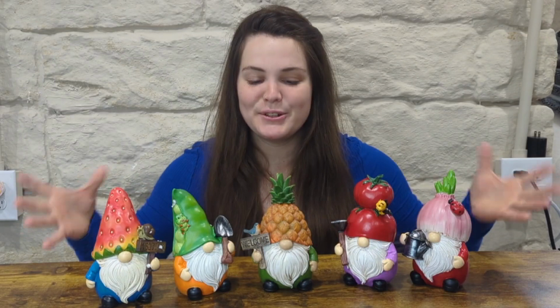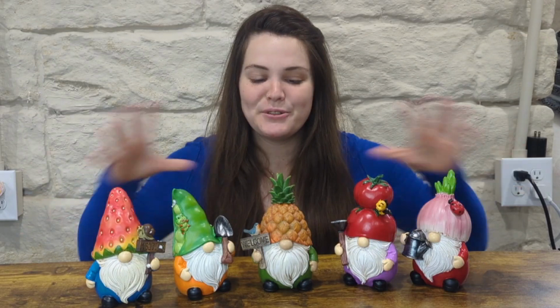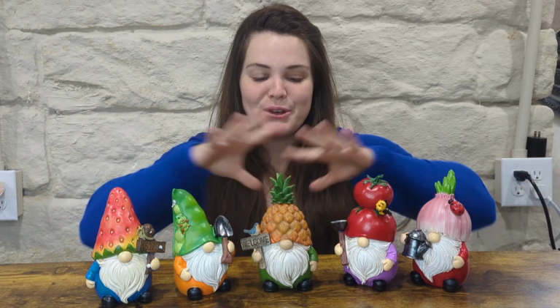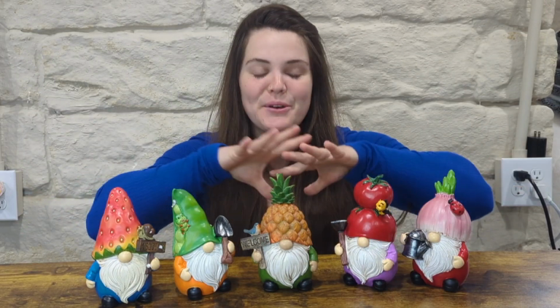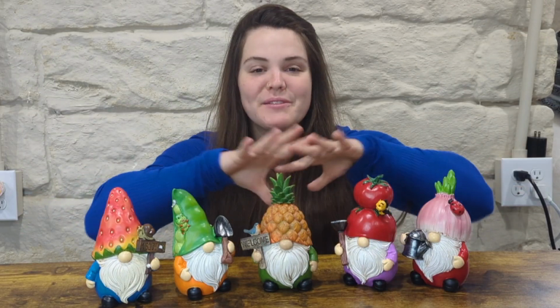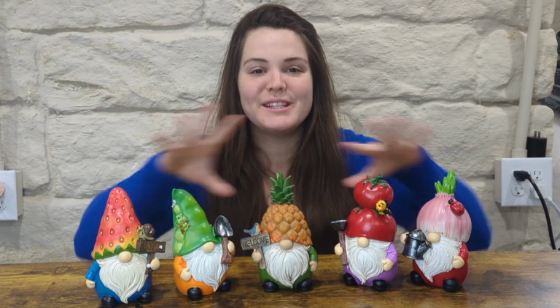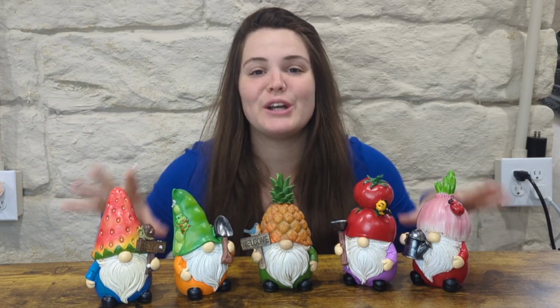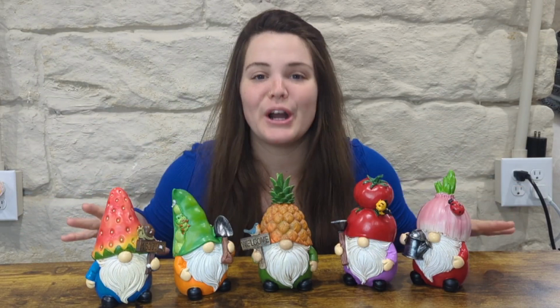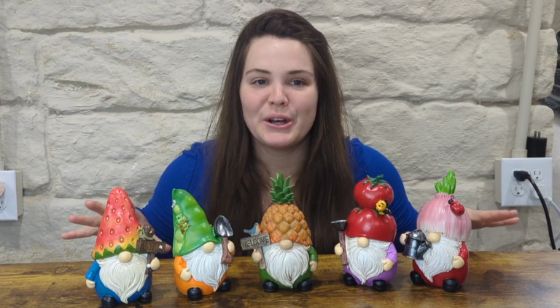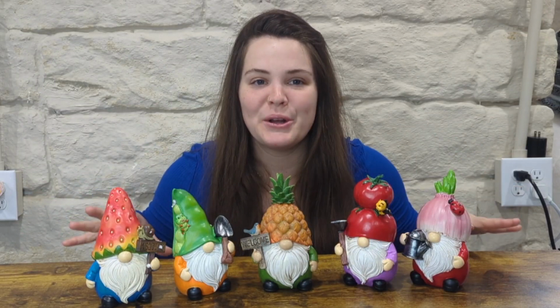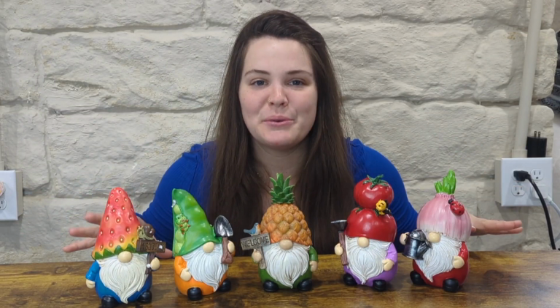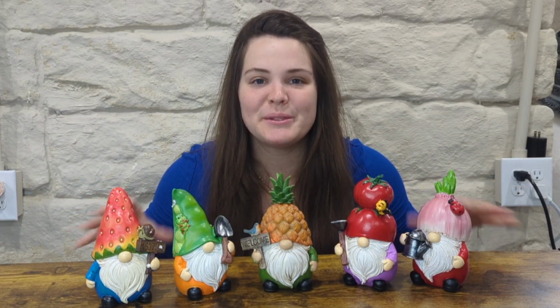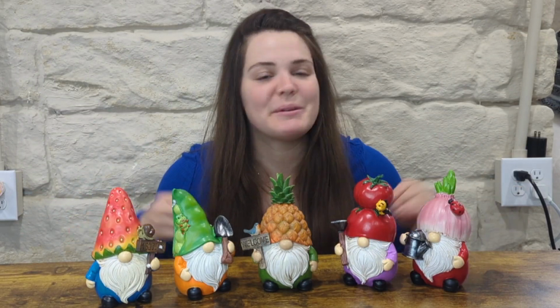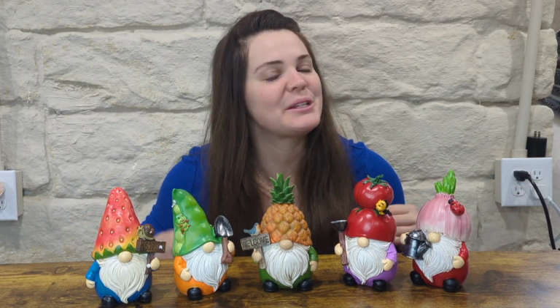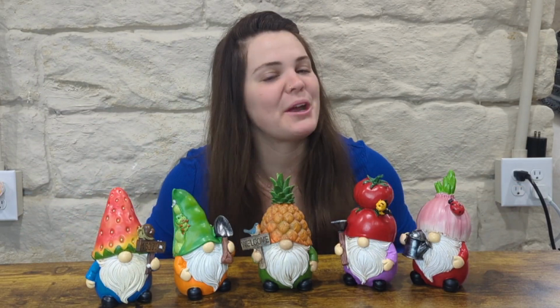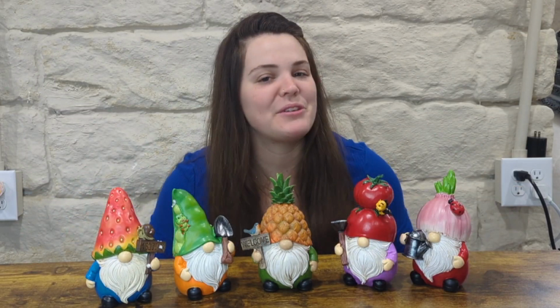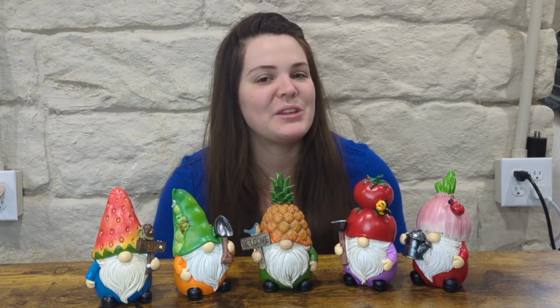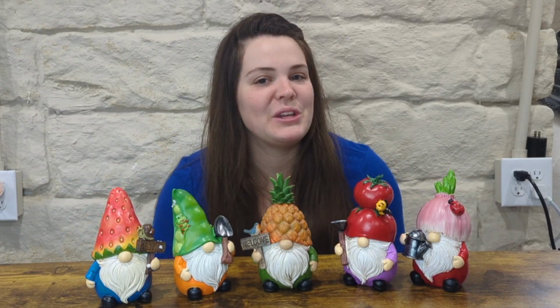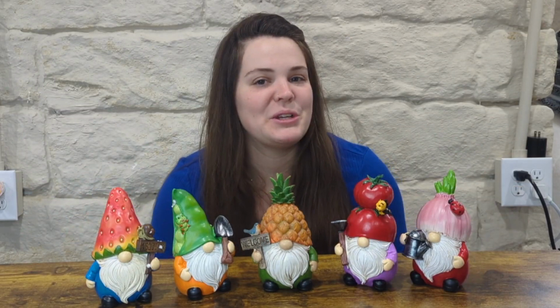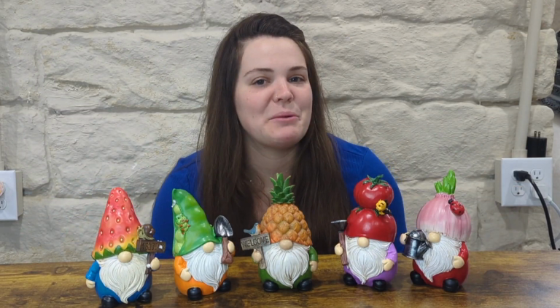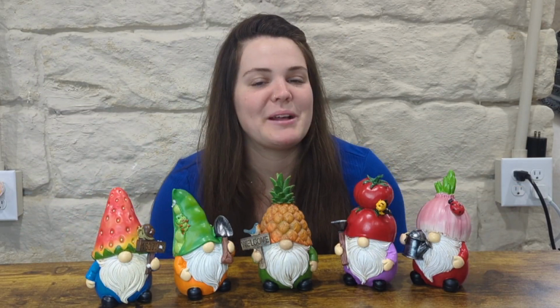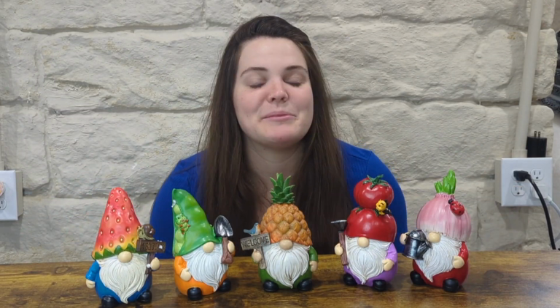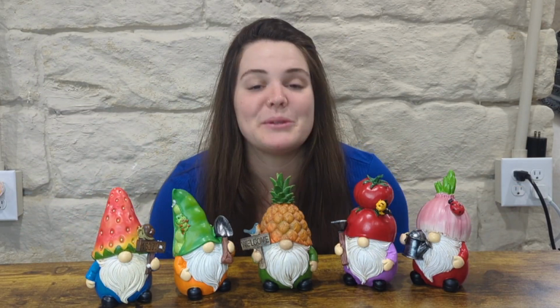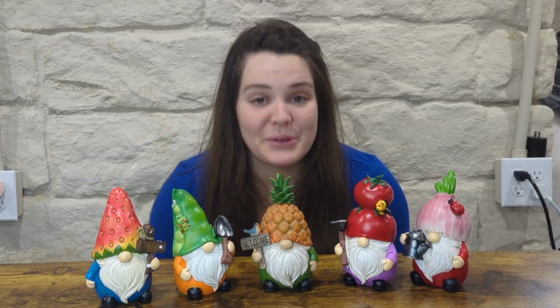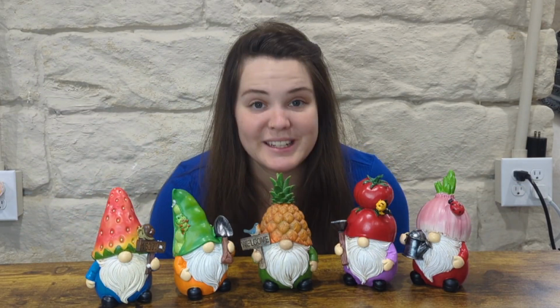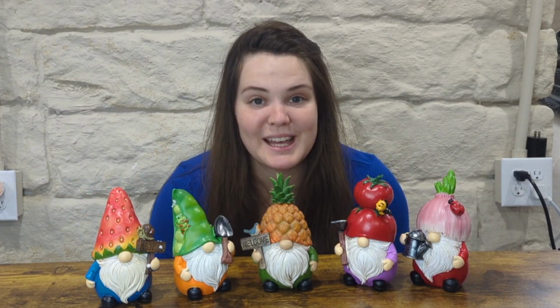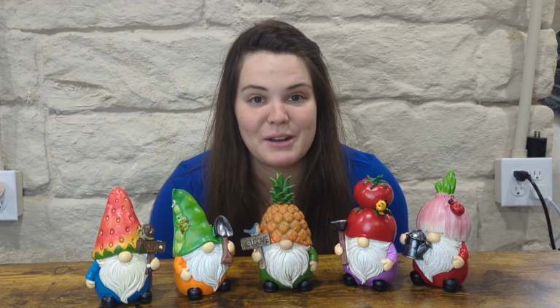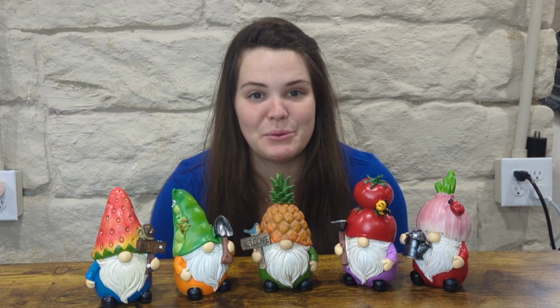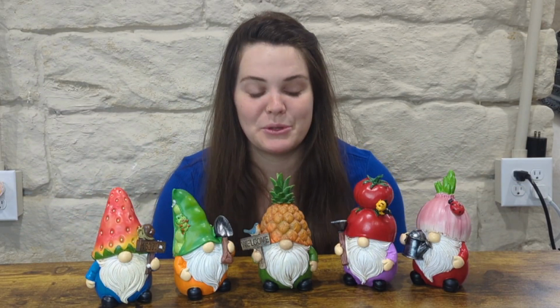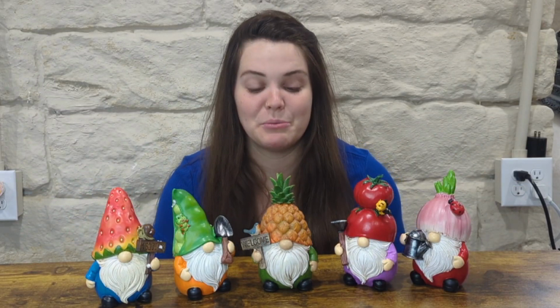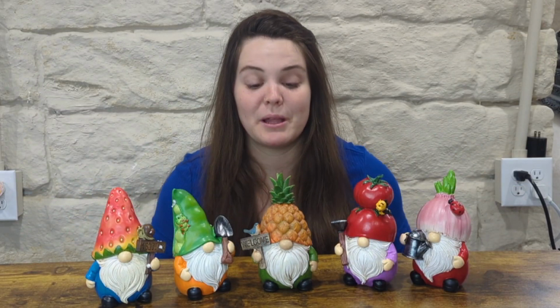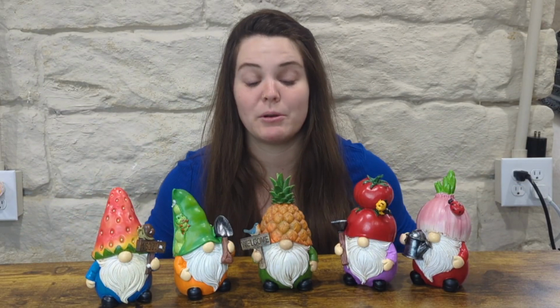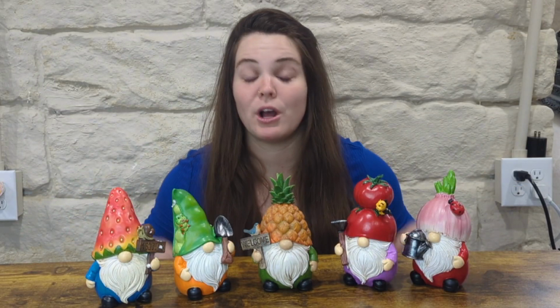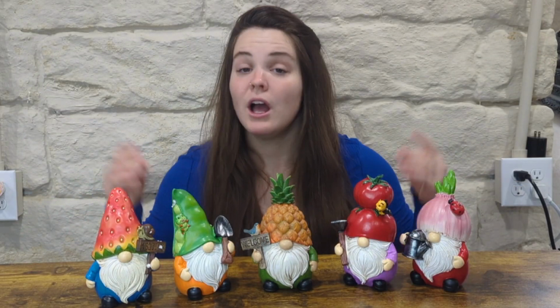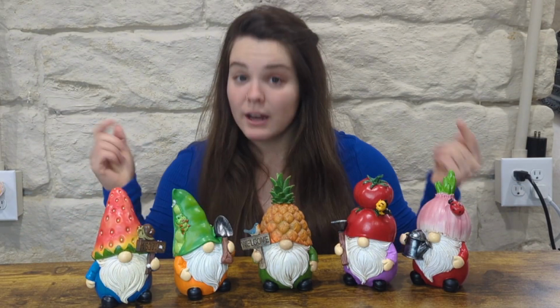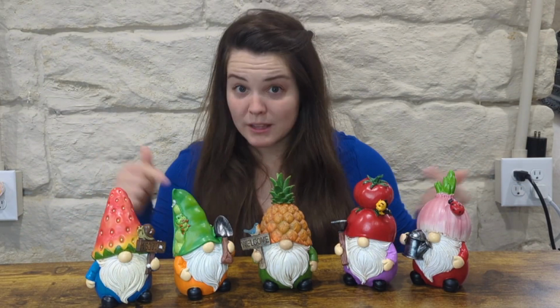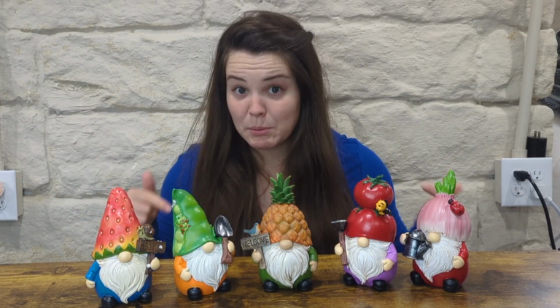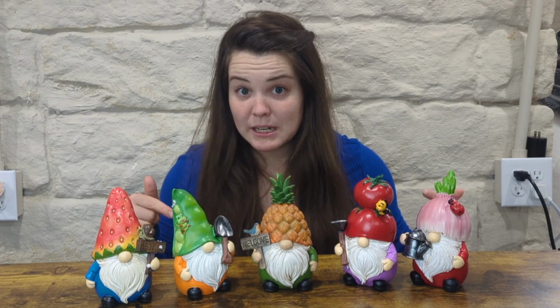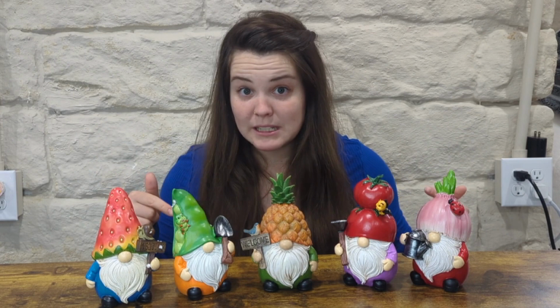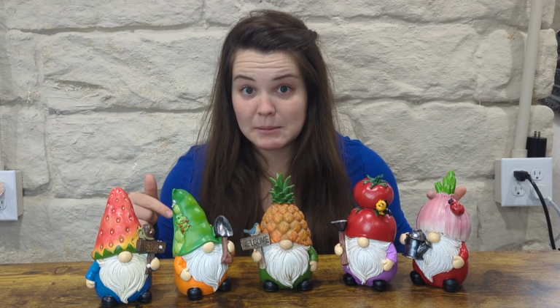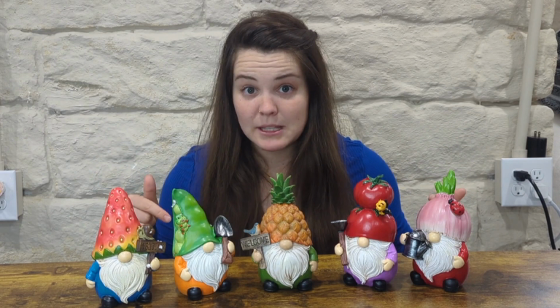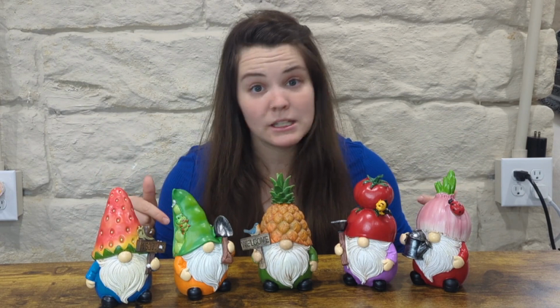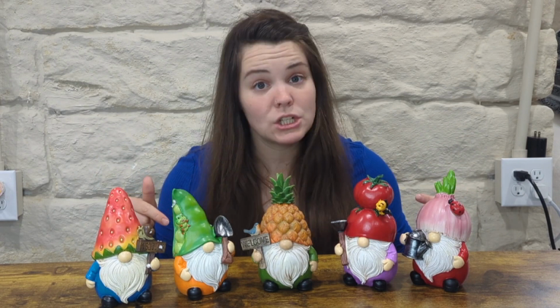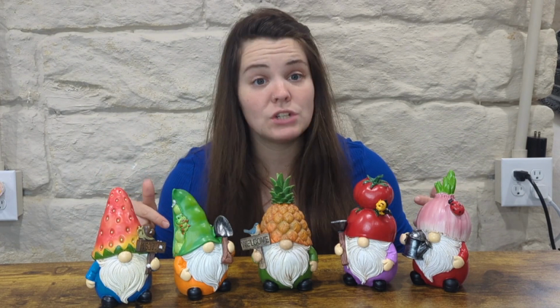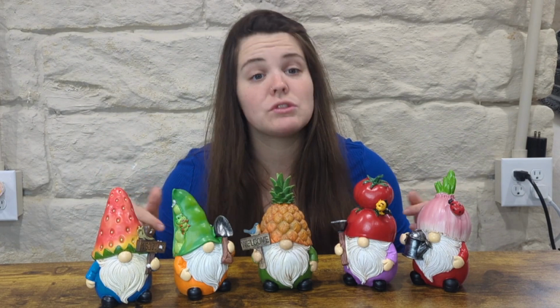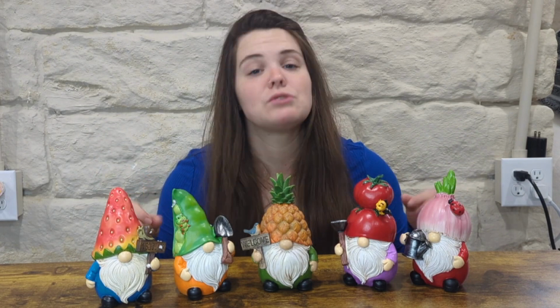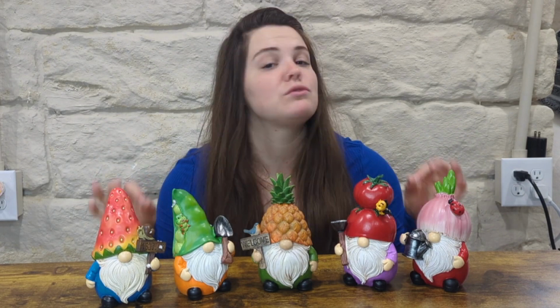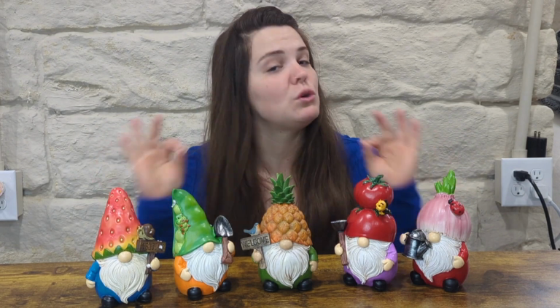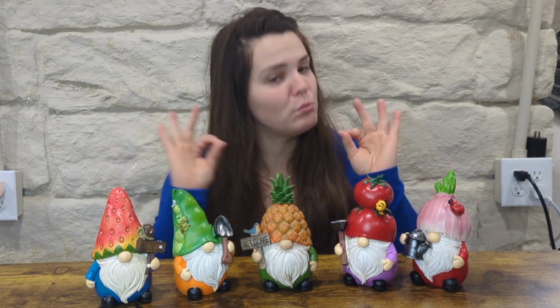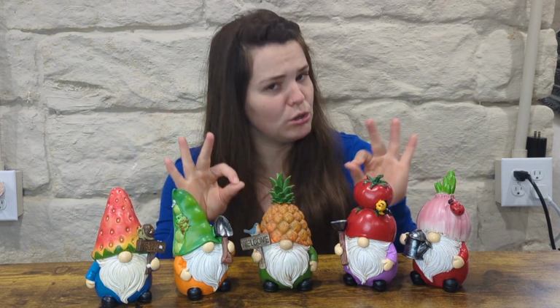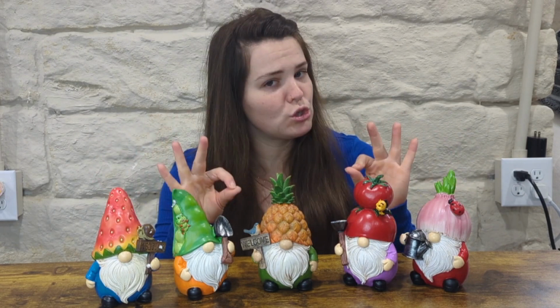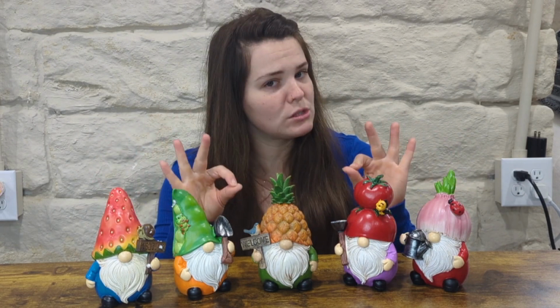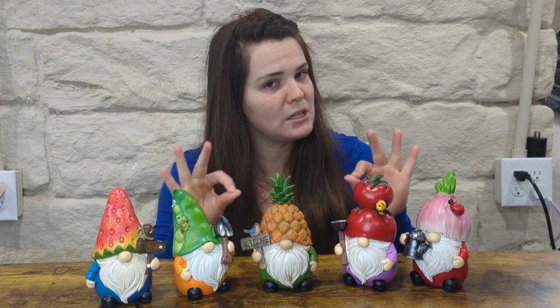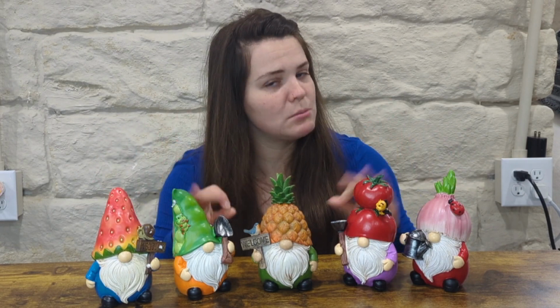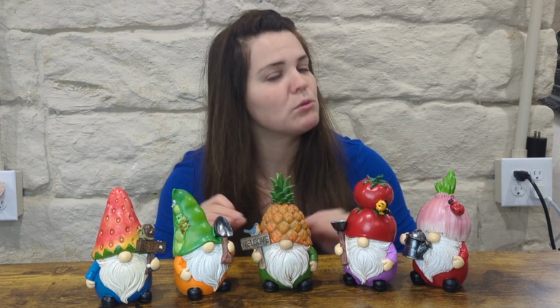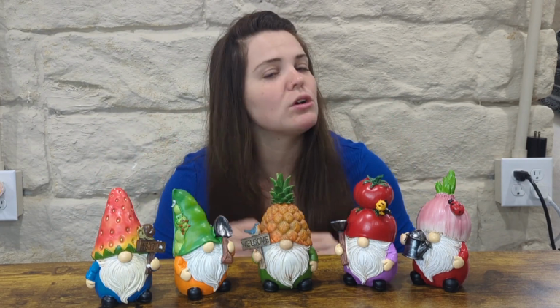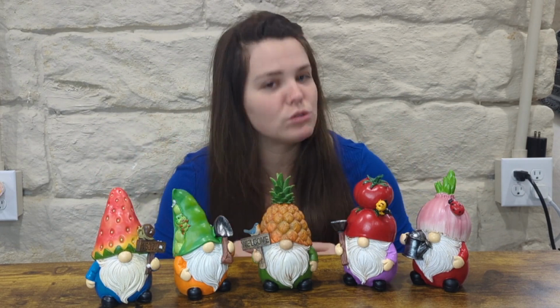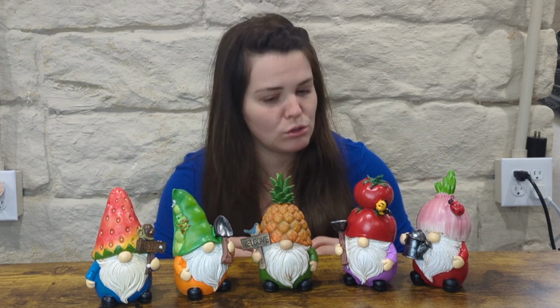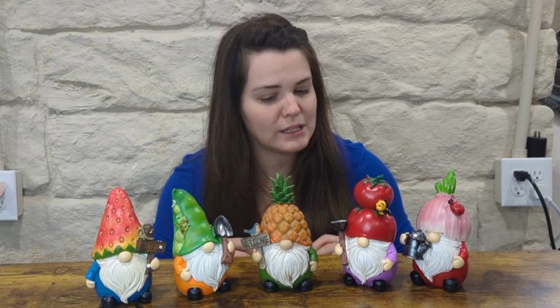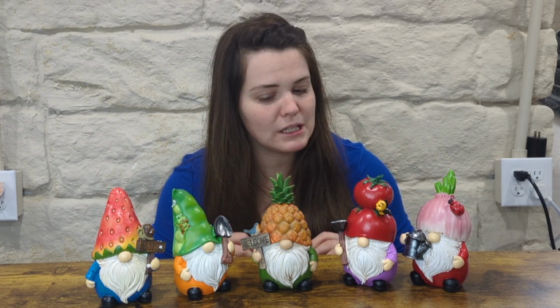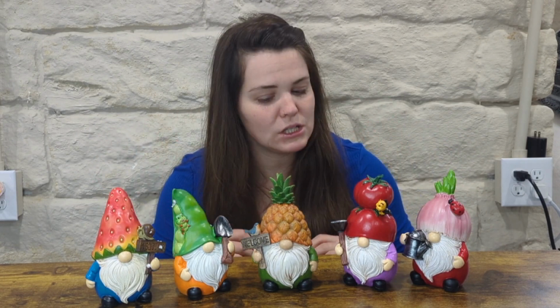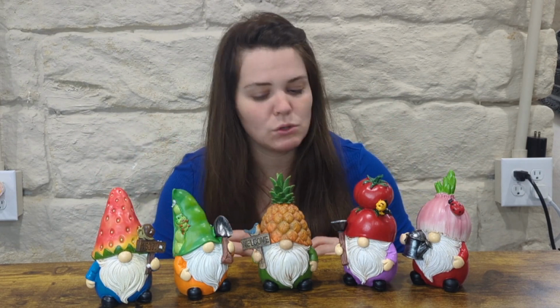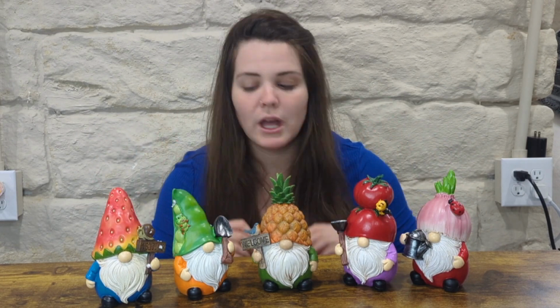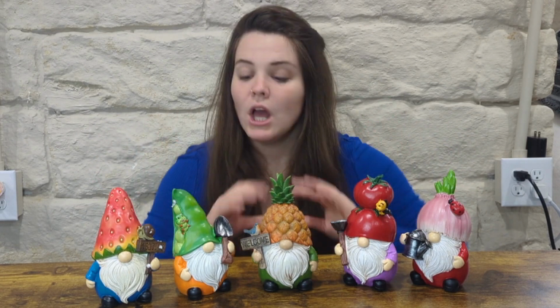This is a review of these garden gnomes. I'm going to tell you everything you need to know about them so you can decide if you want to buy them or not. This brand sent me these in exchange for this review, but you can trust me to keep it real, so let's get into it.